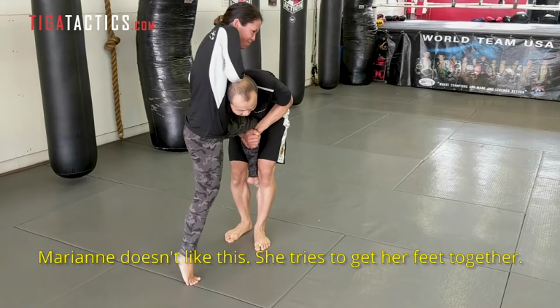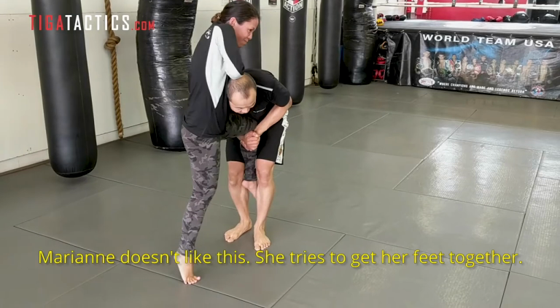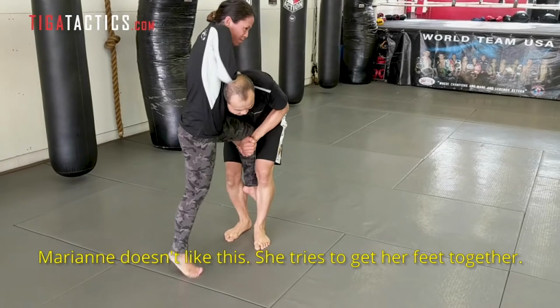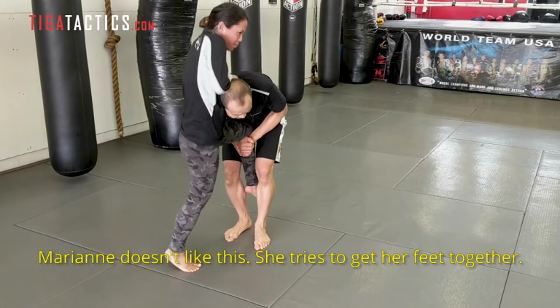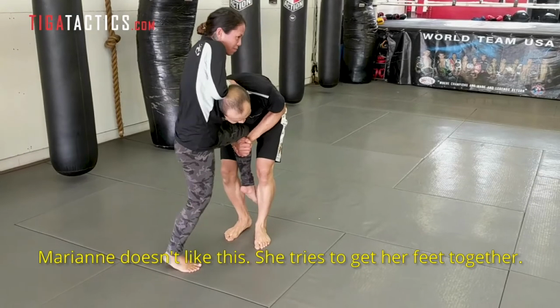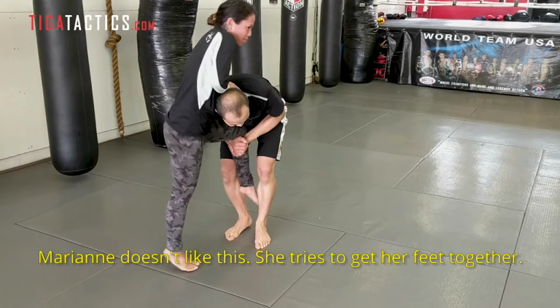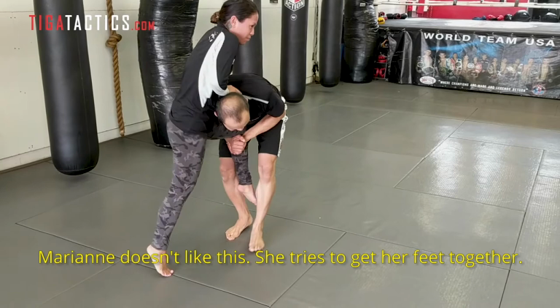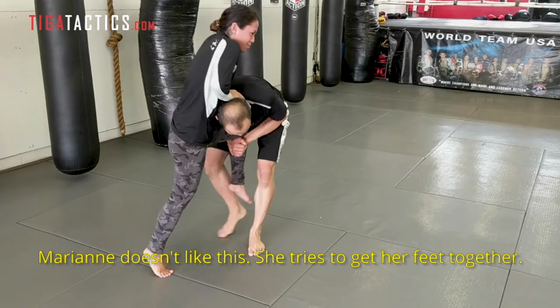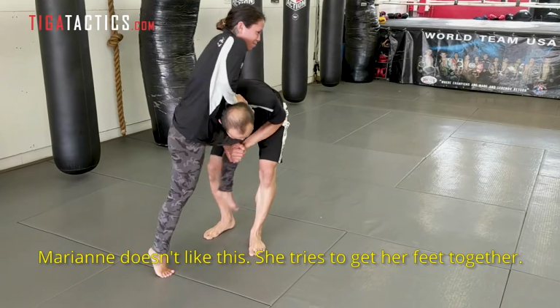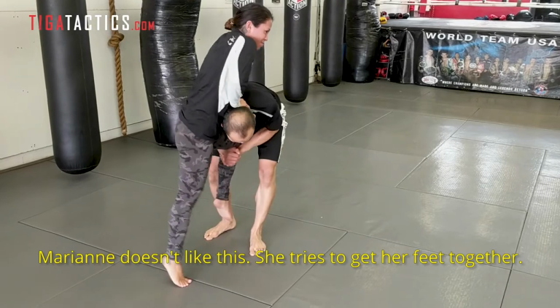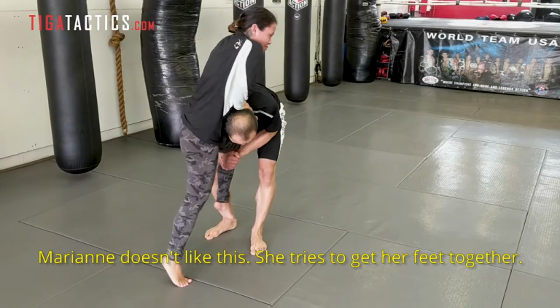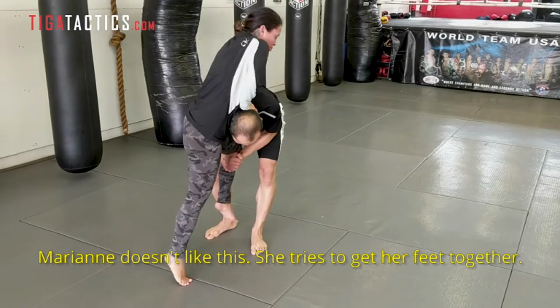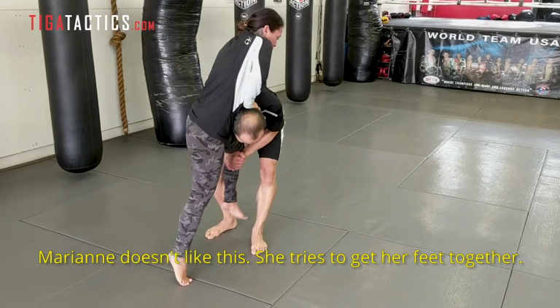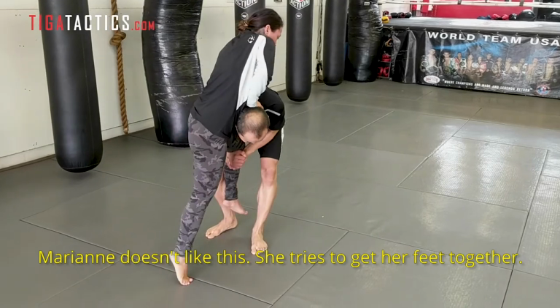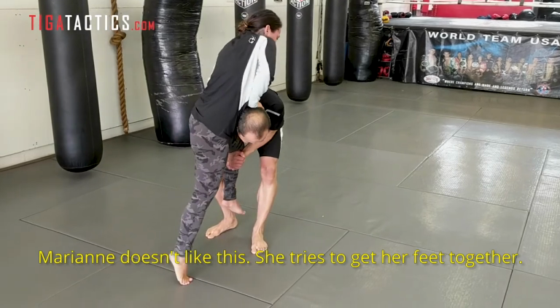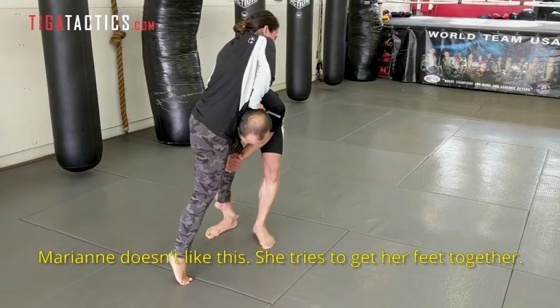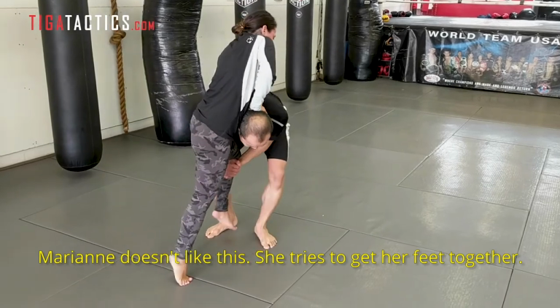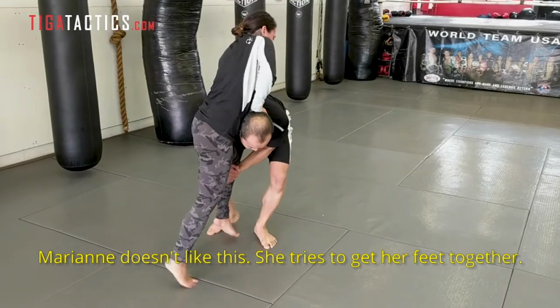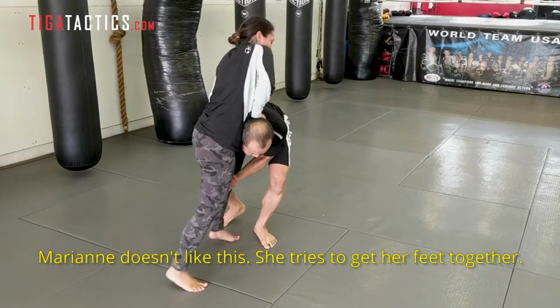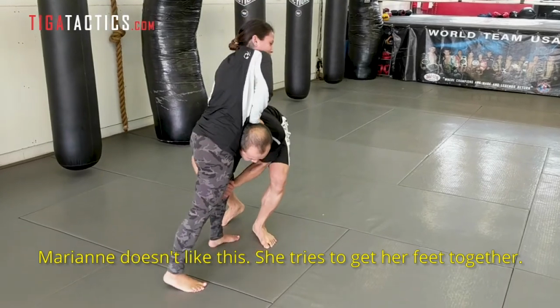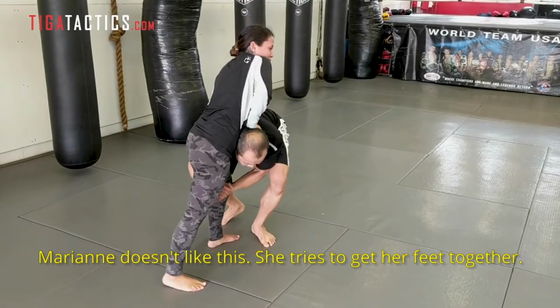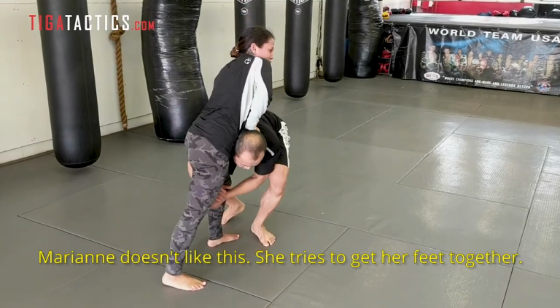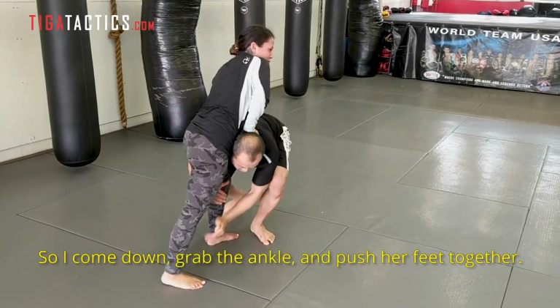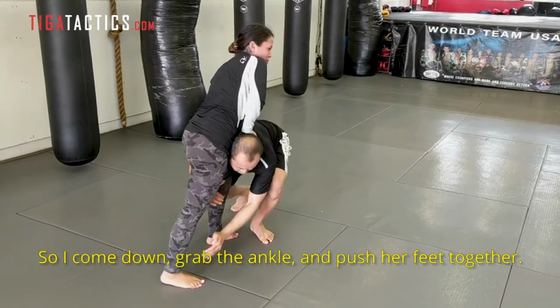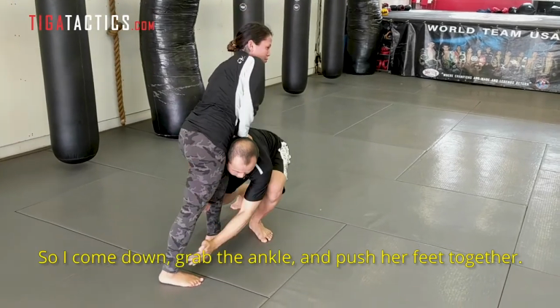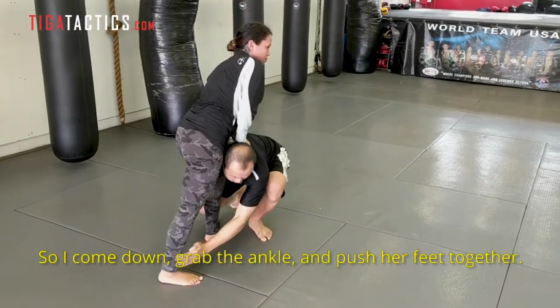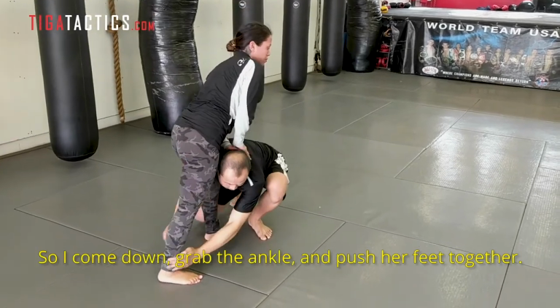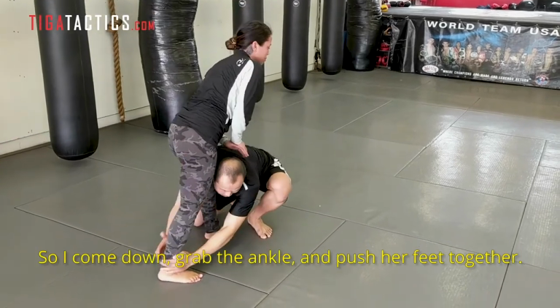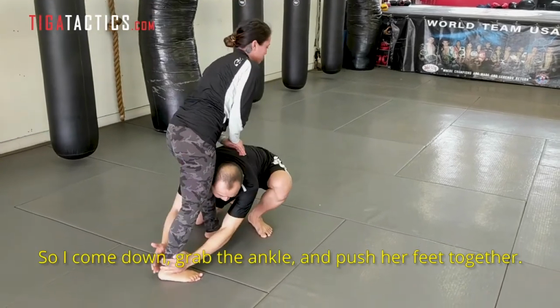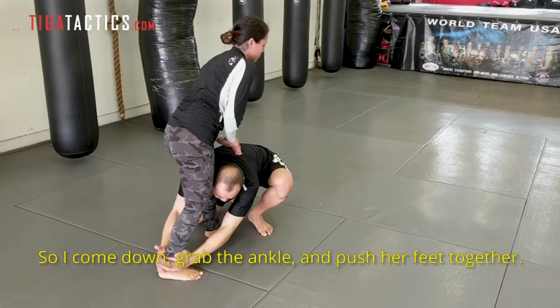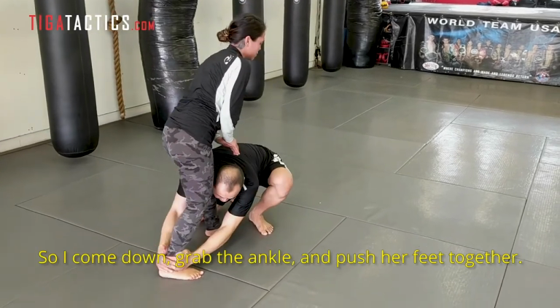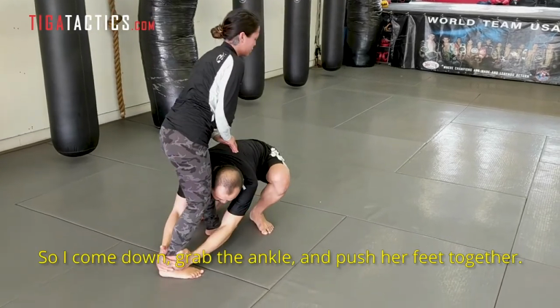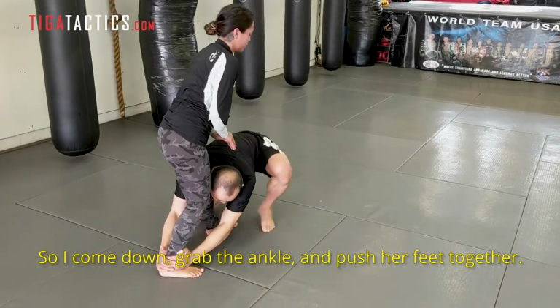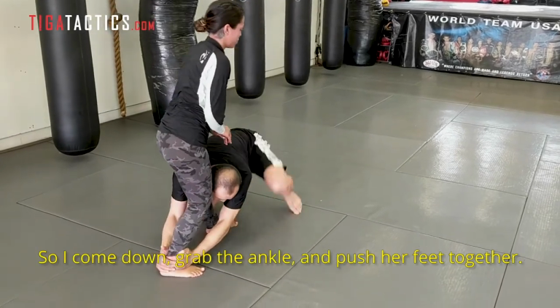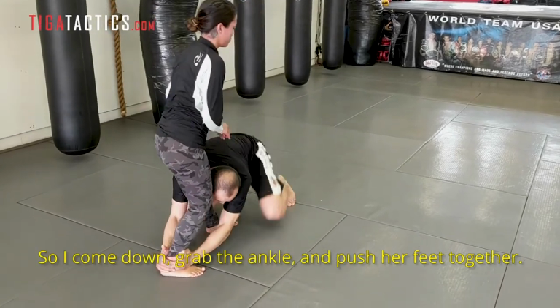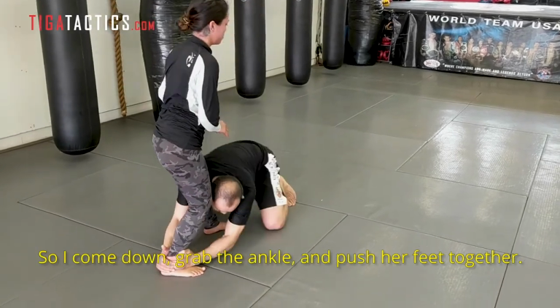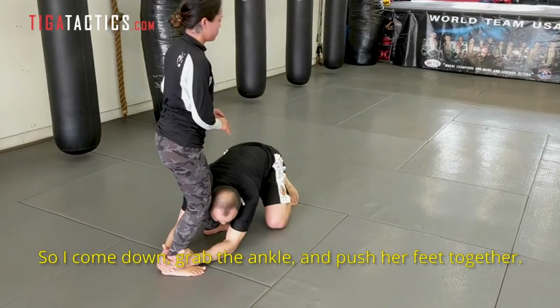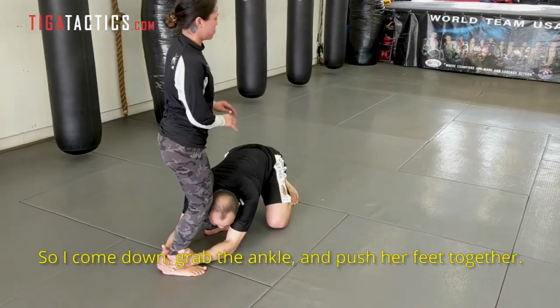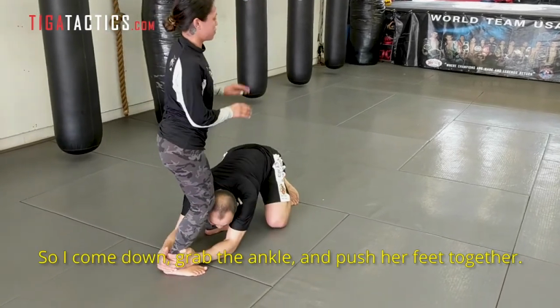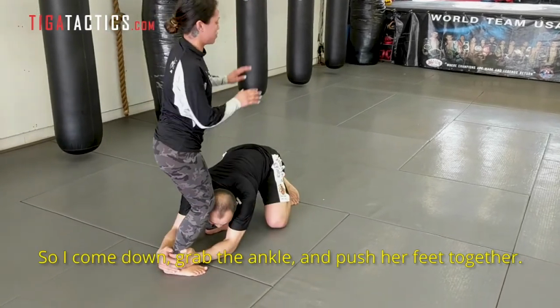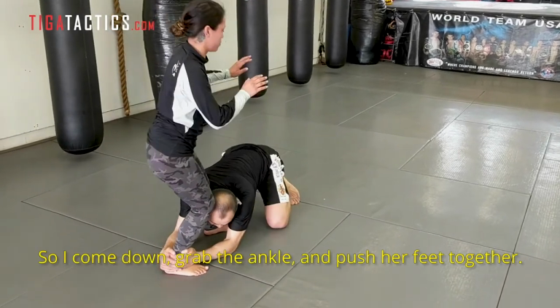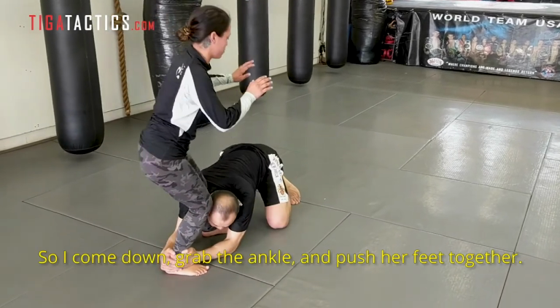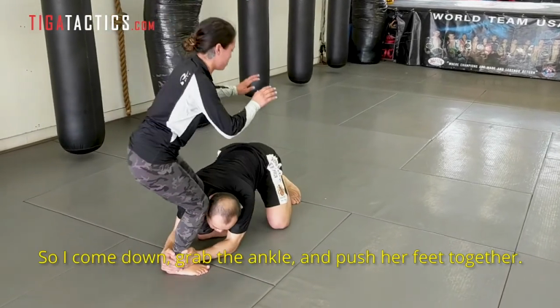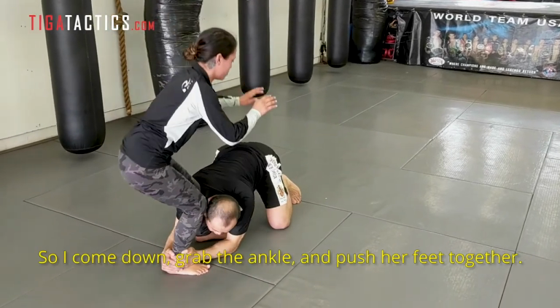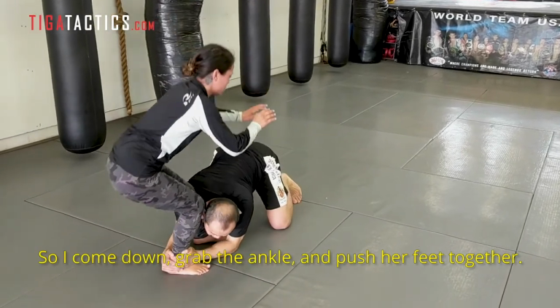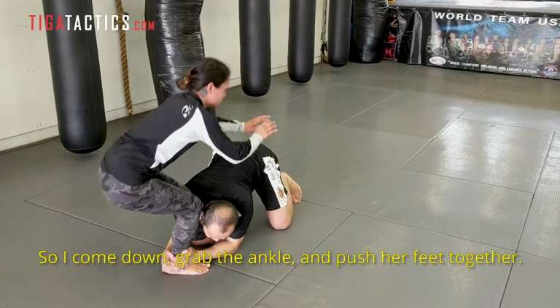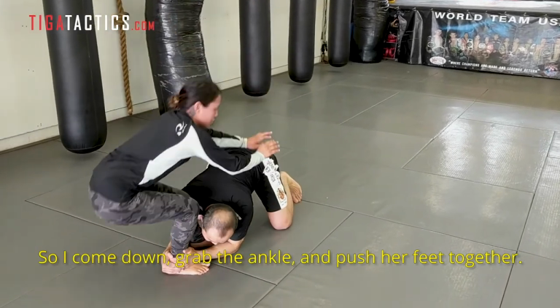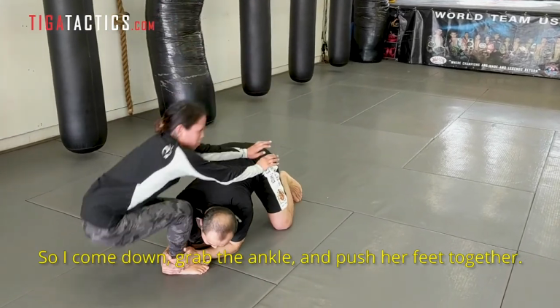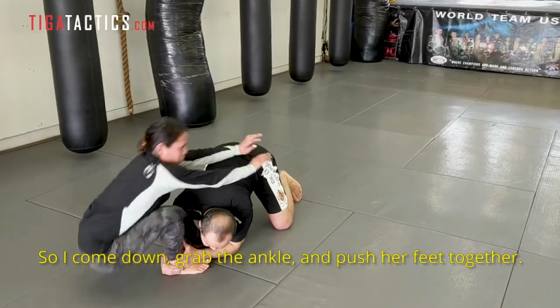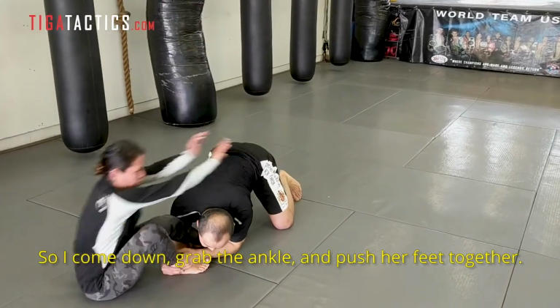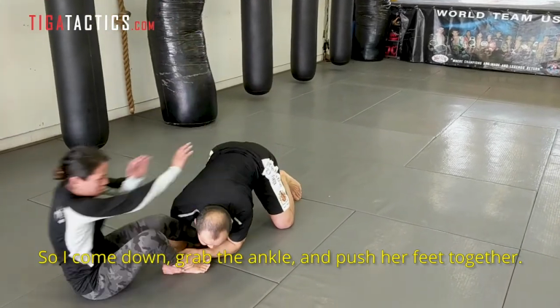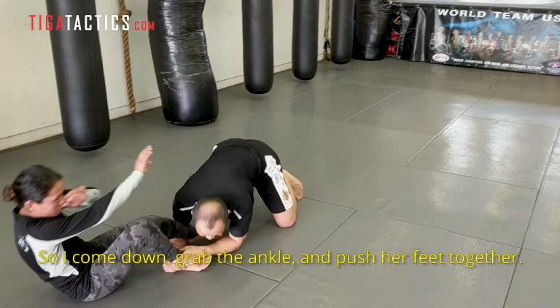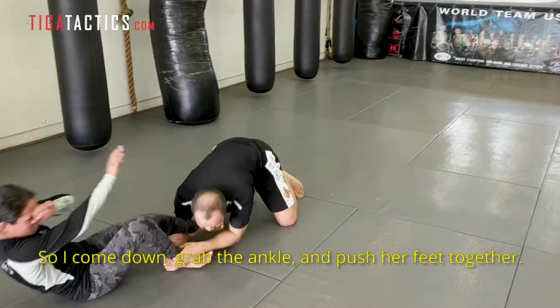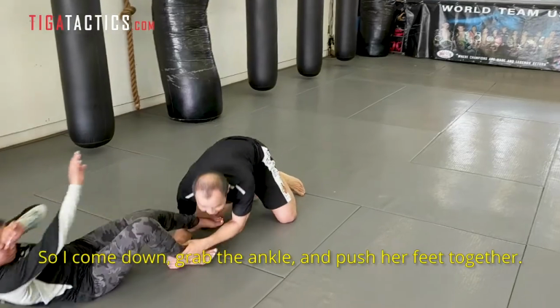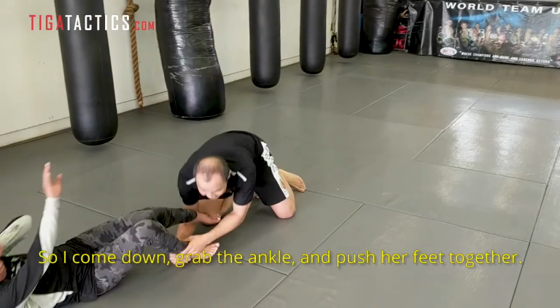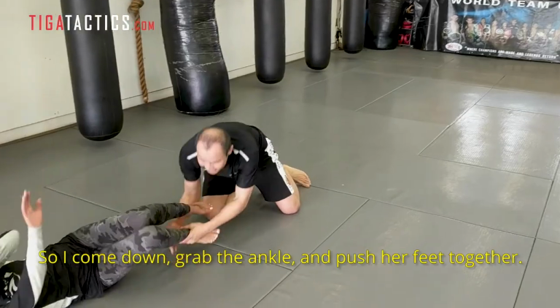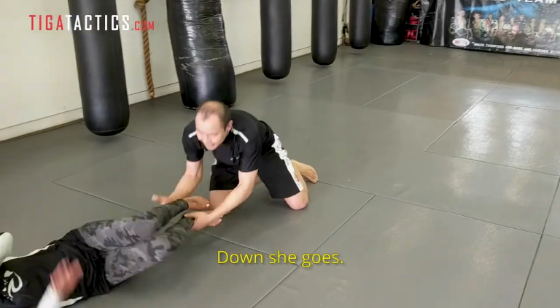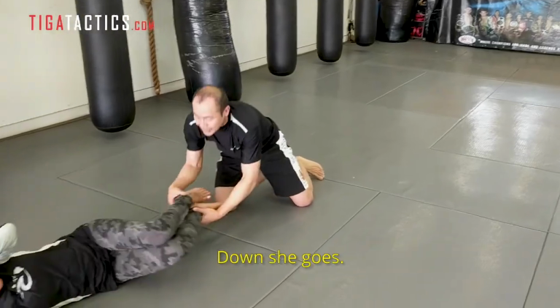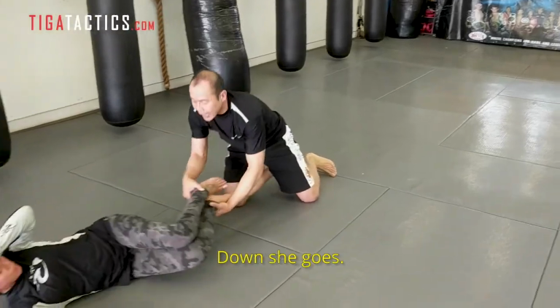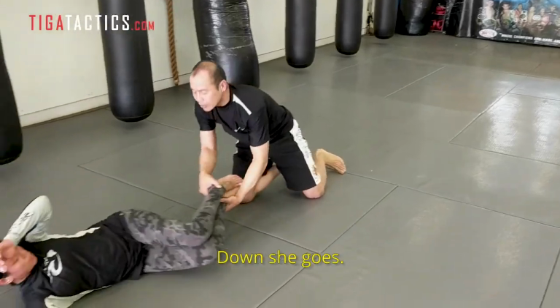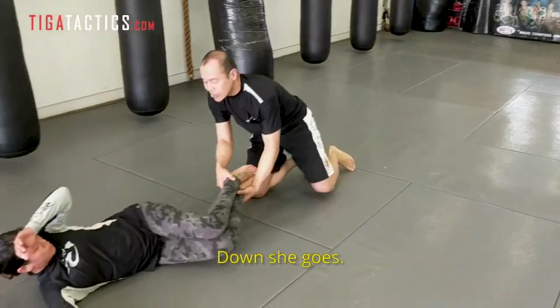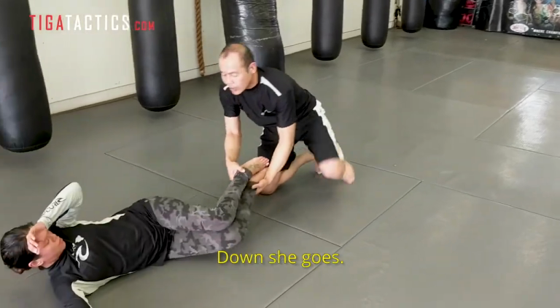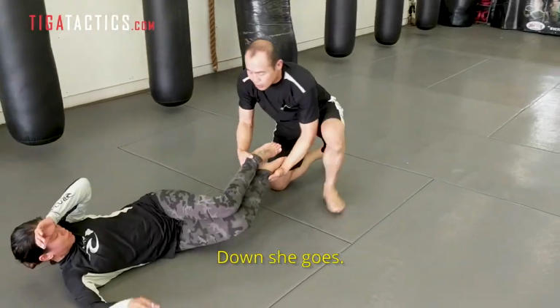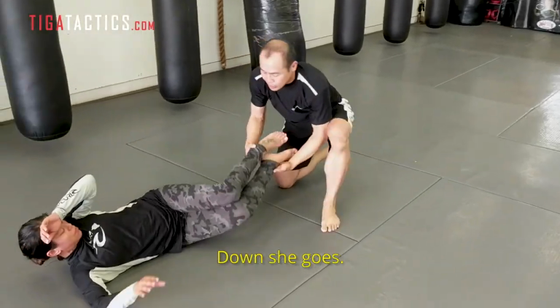Marianne doesn't like this. She's trying to get her feet together. So I come down, grab the ankle, push her feet together, and on she goes.